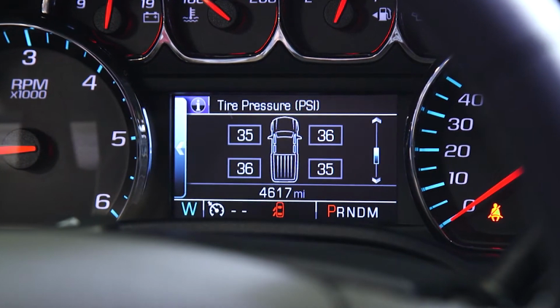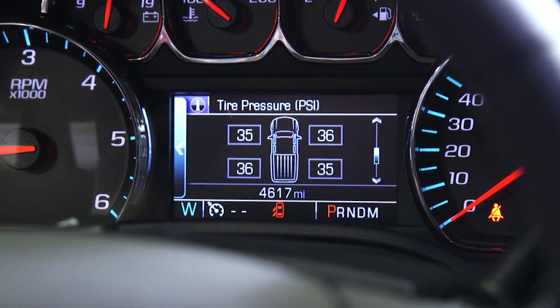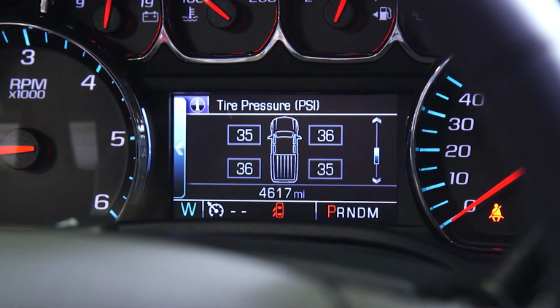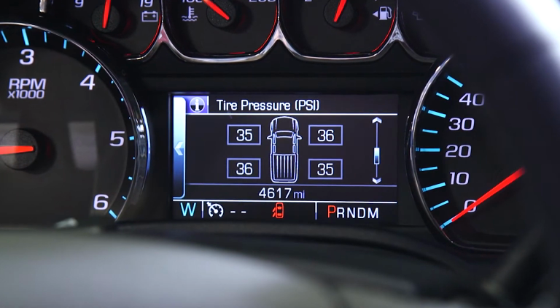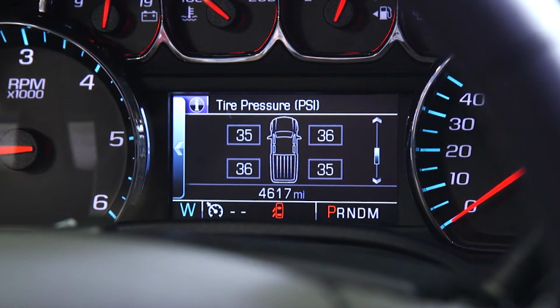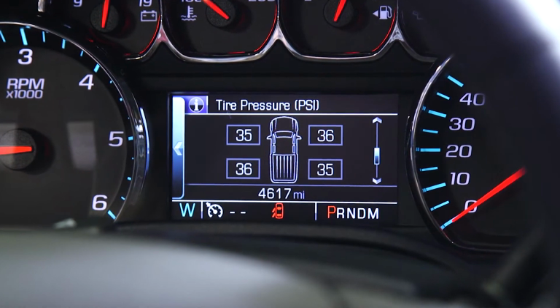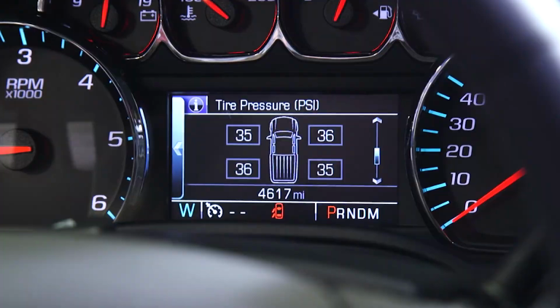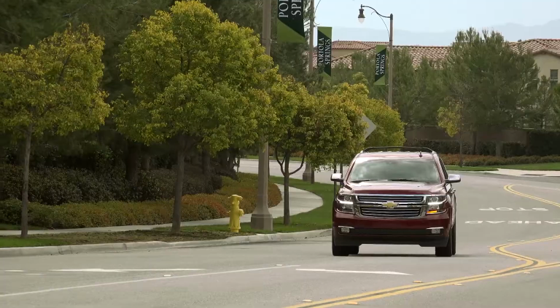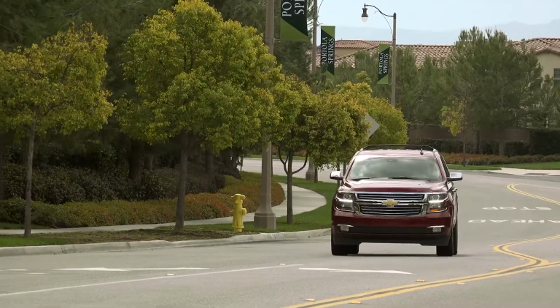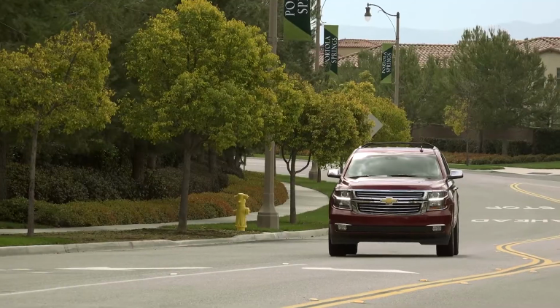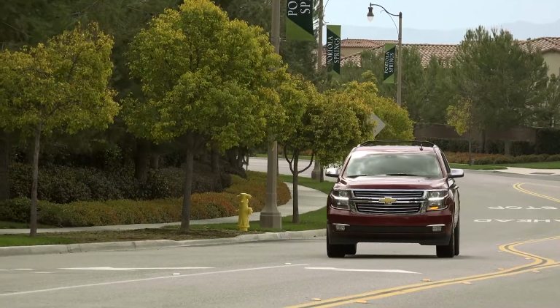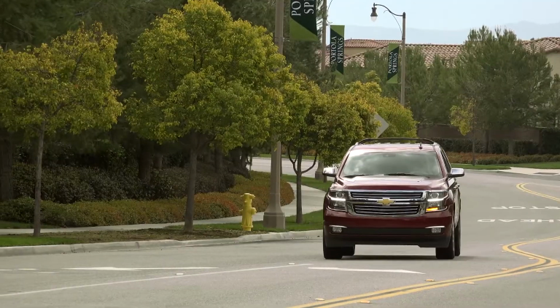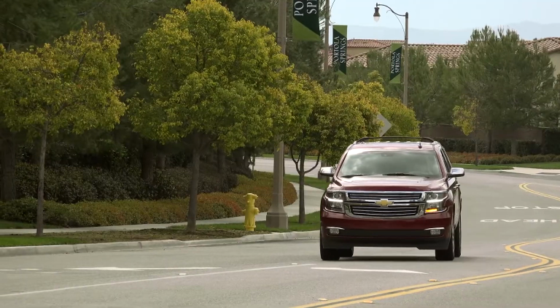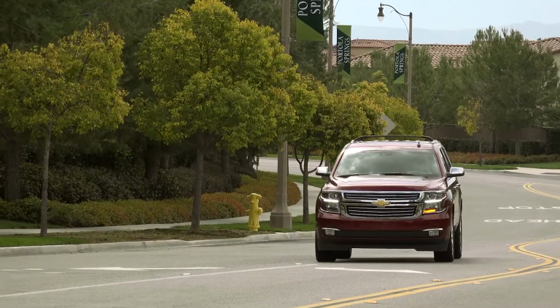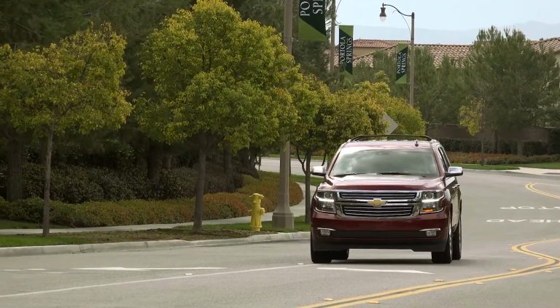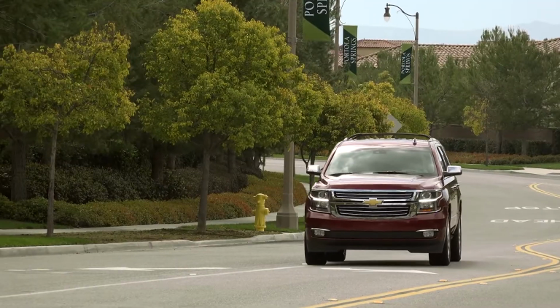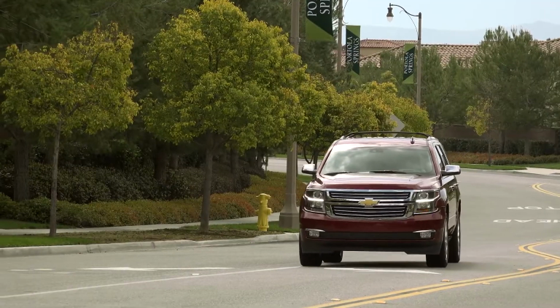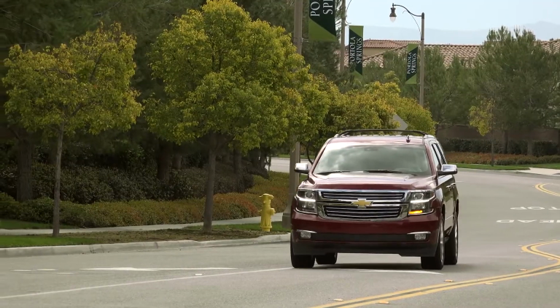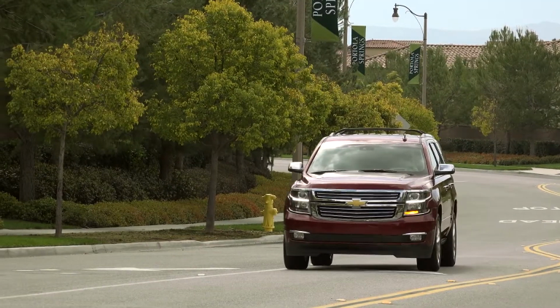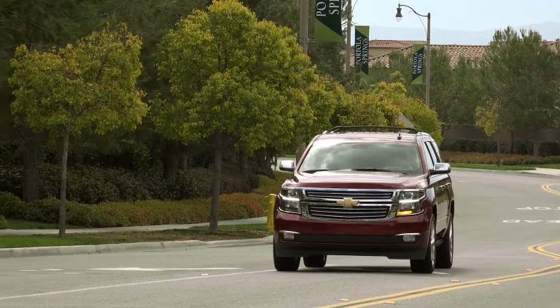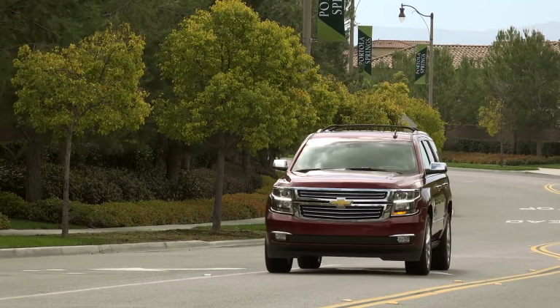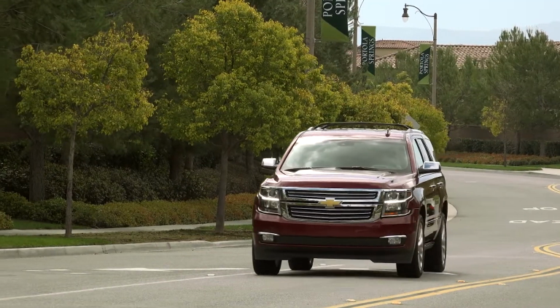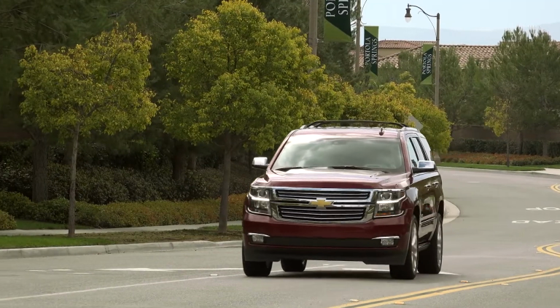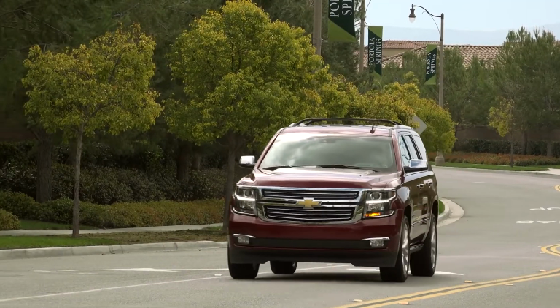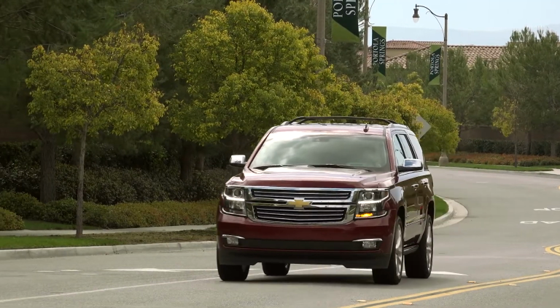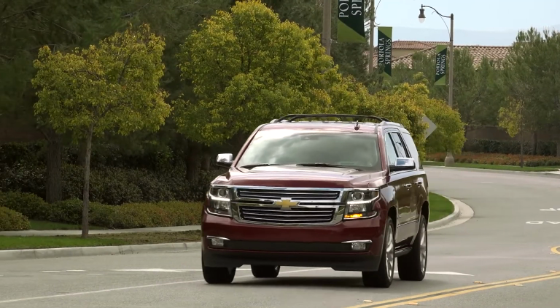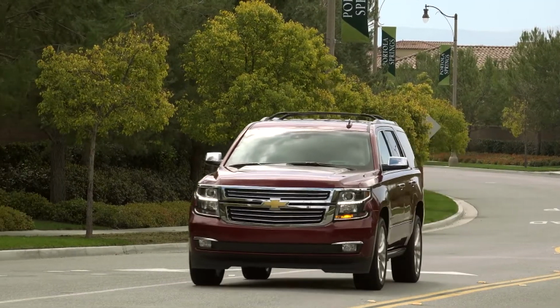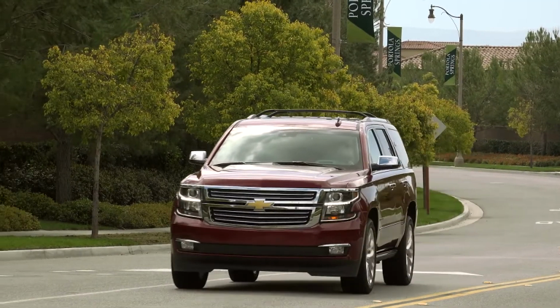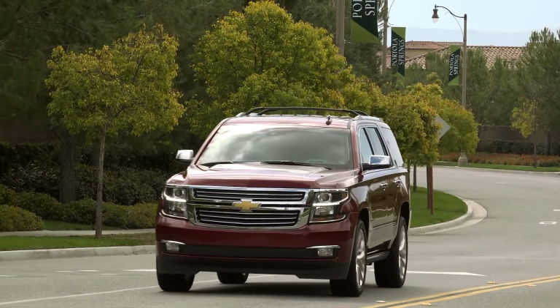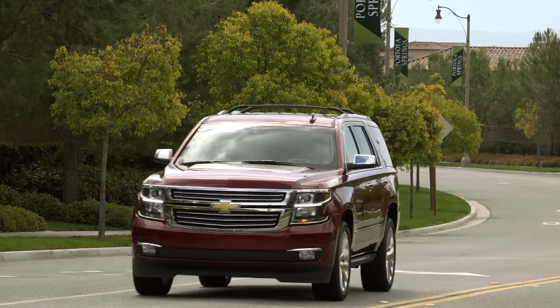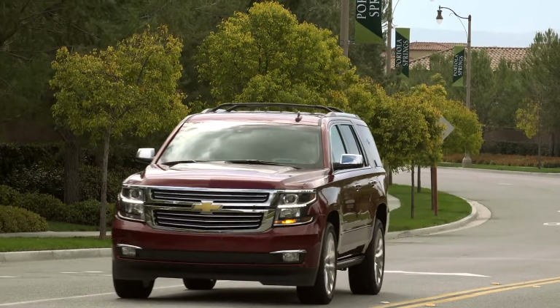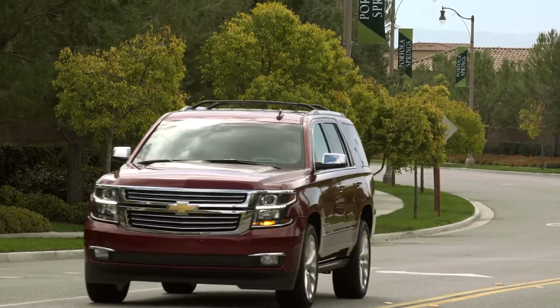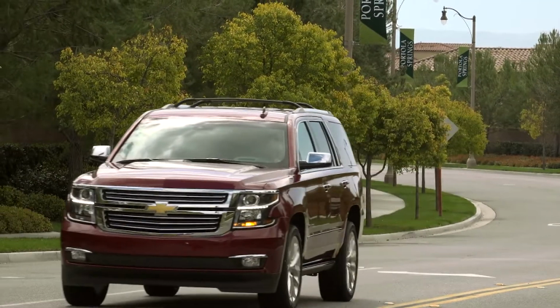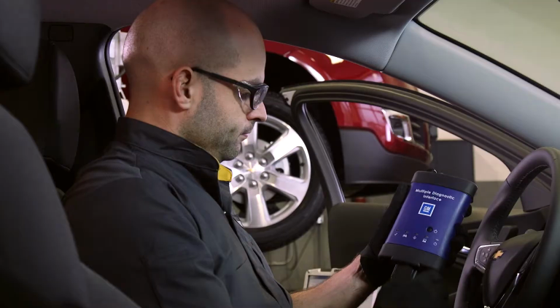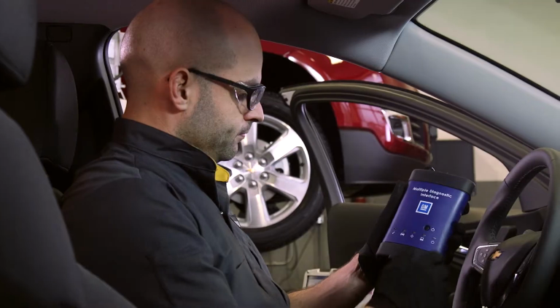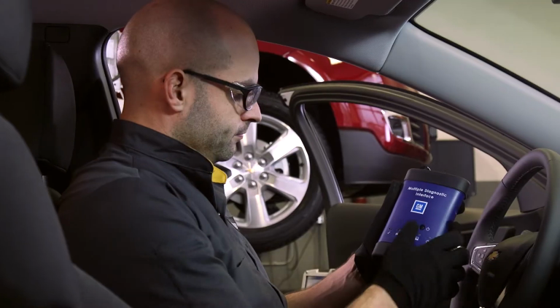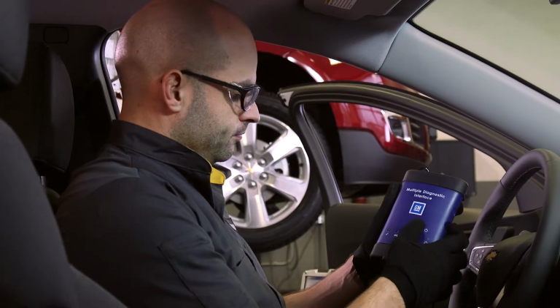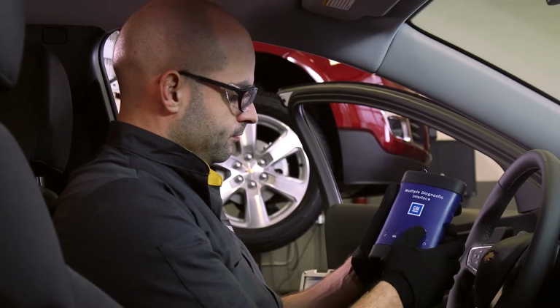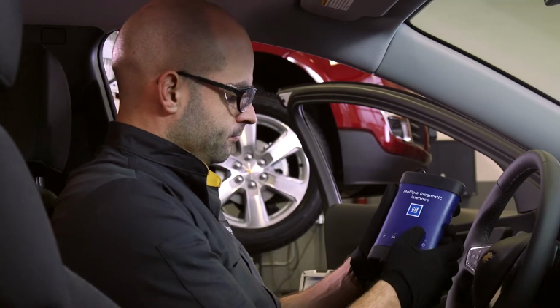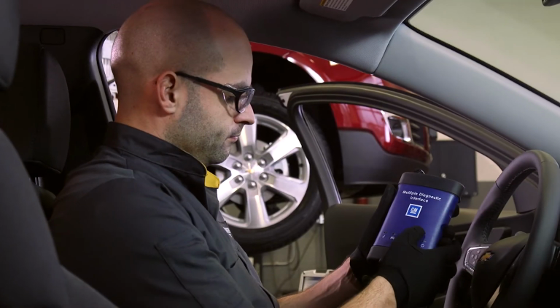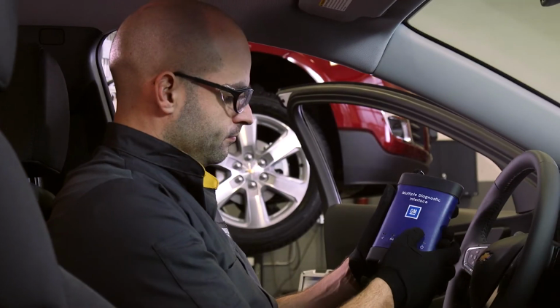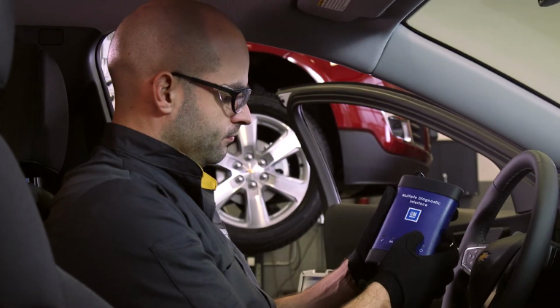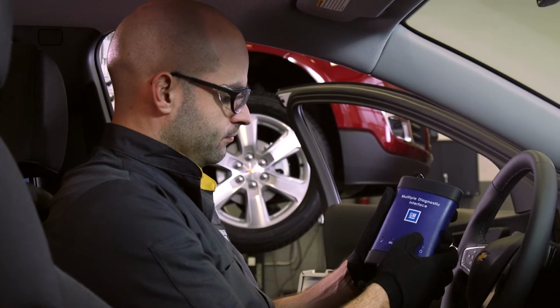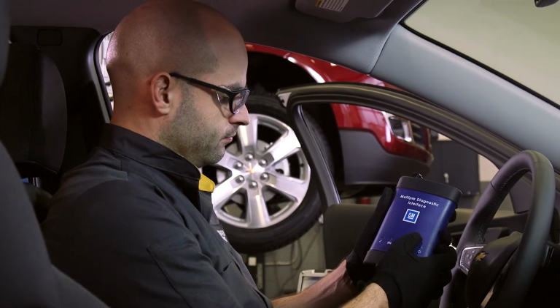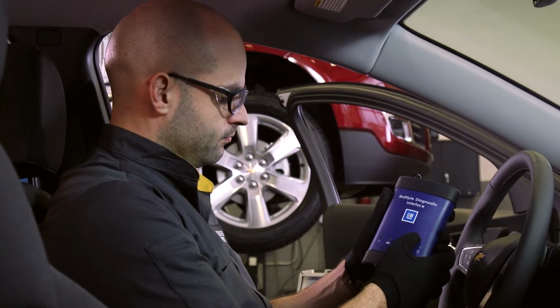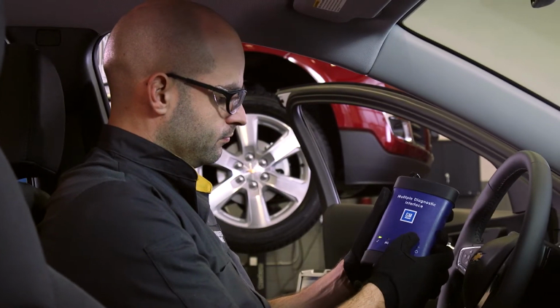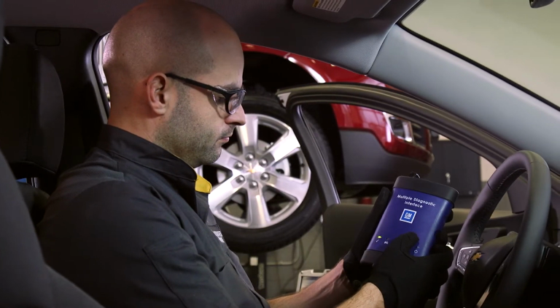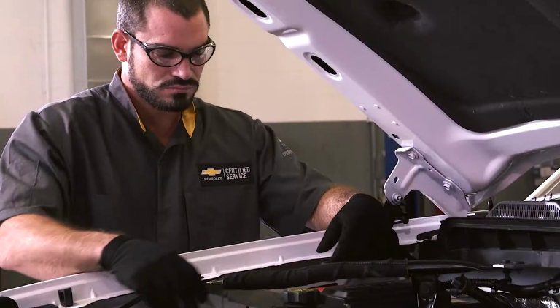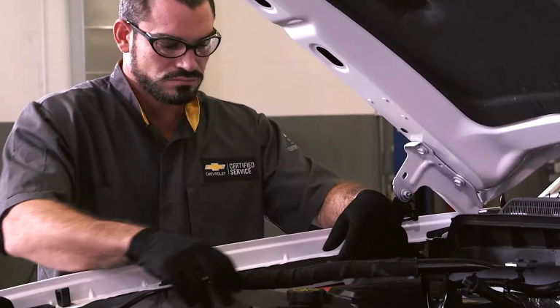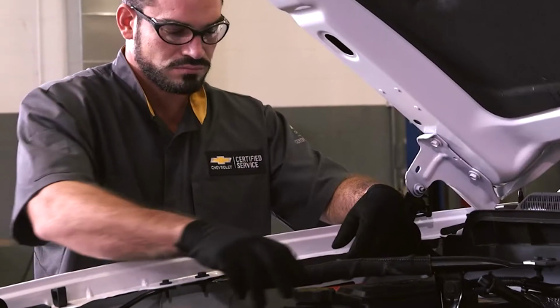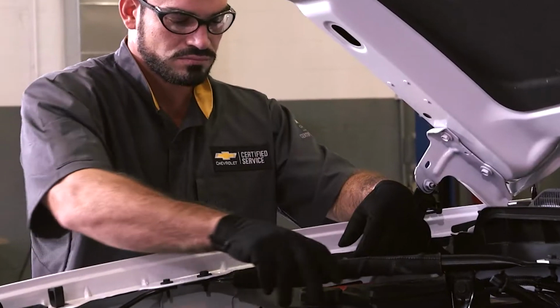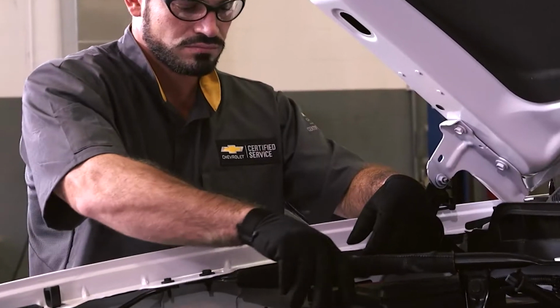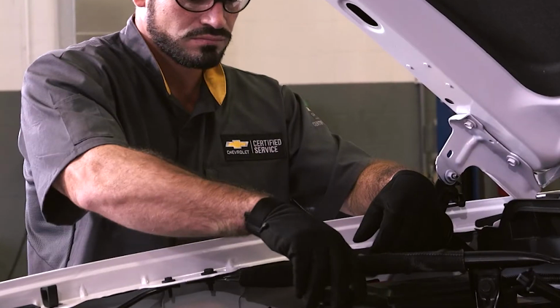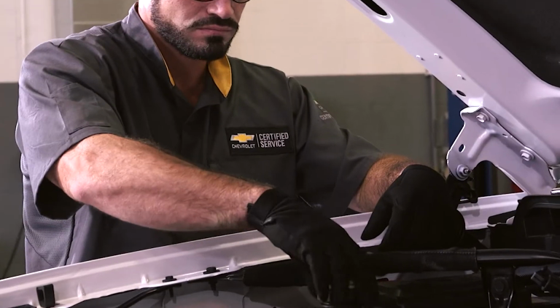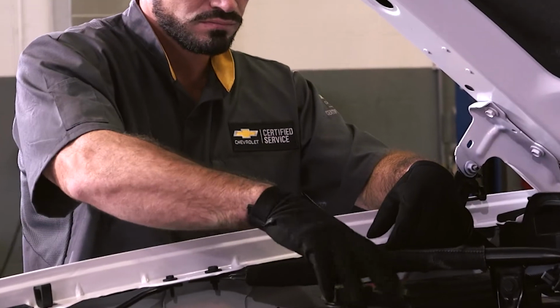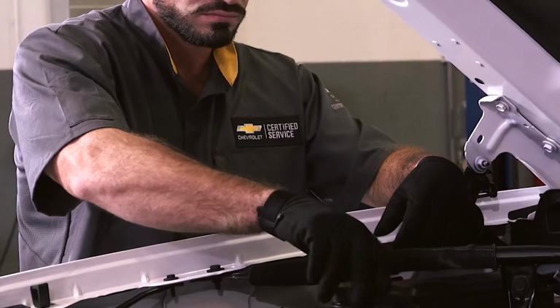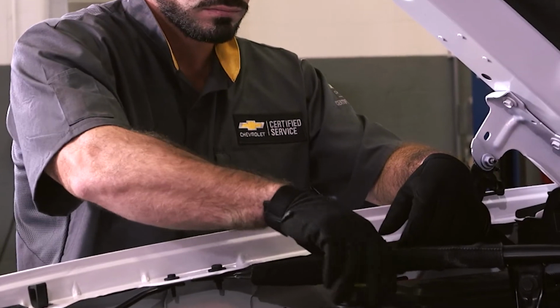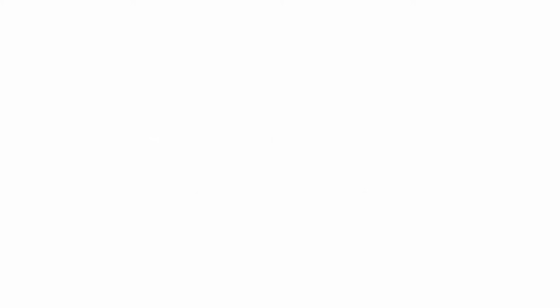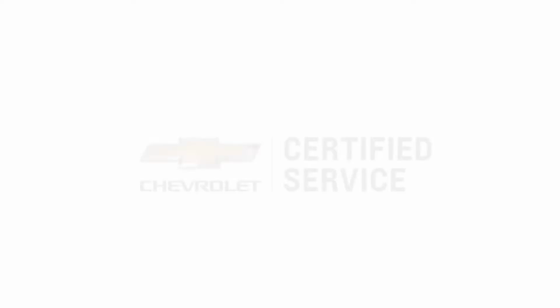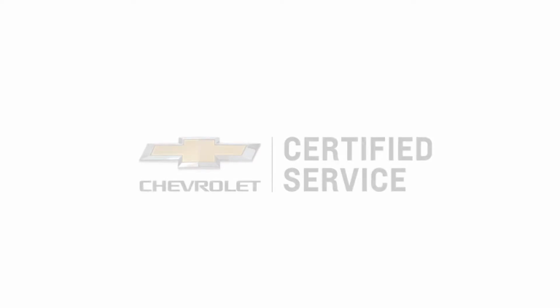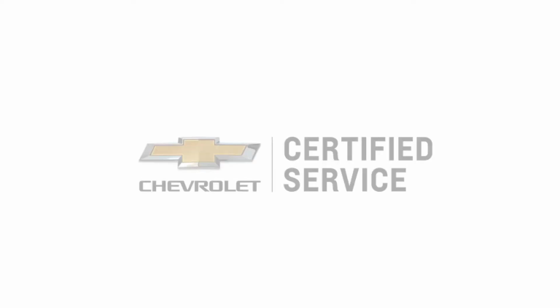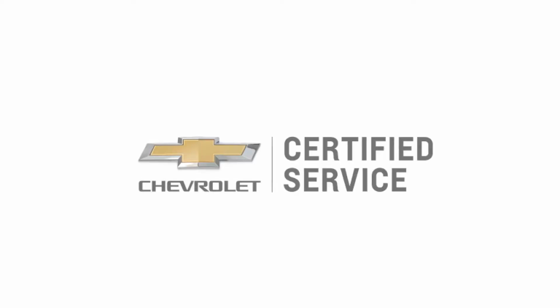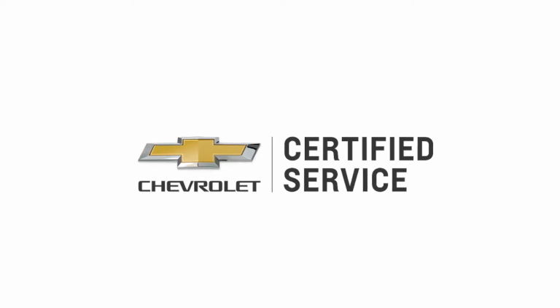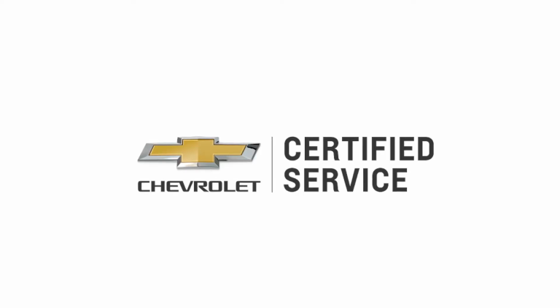Call or click to schedule your appointment today. Nobody knows your Chevy better than the experts at Chevrolet Certified Service.